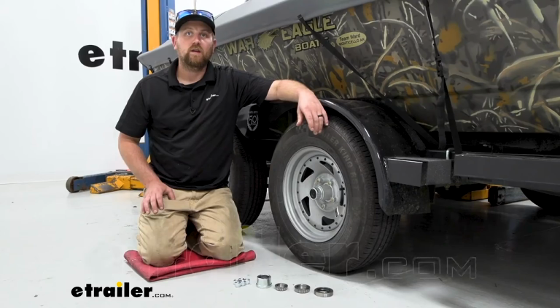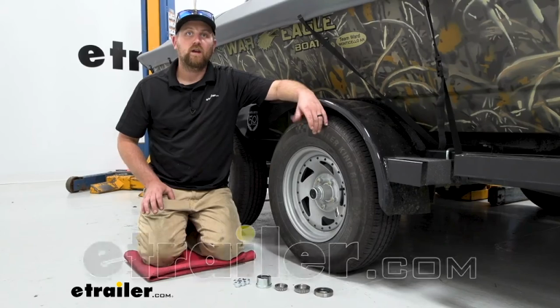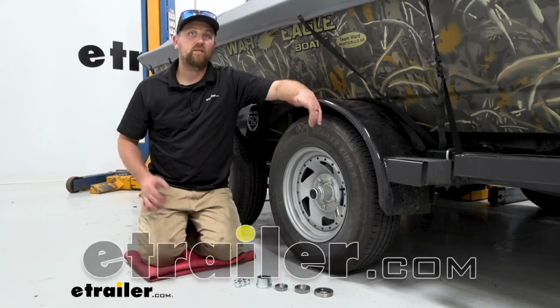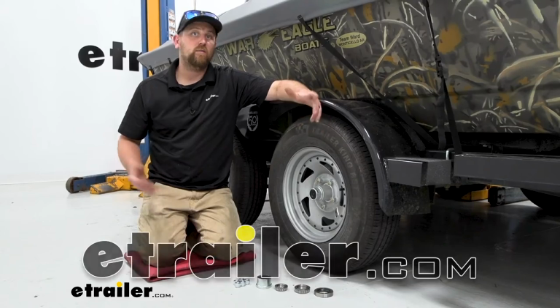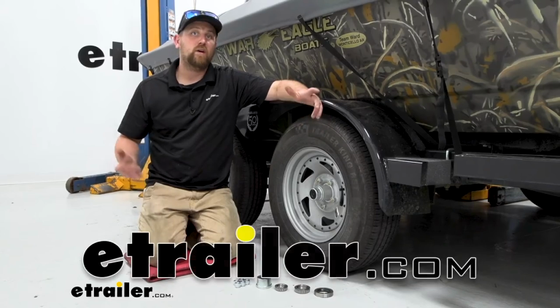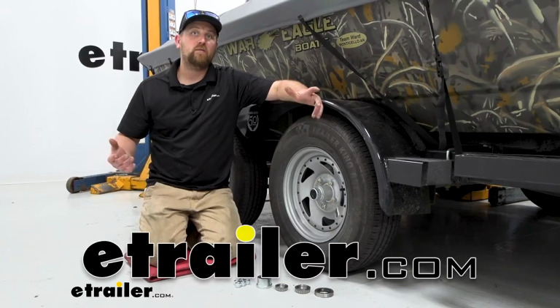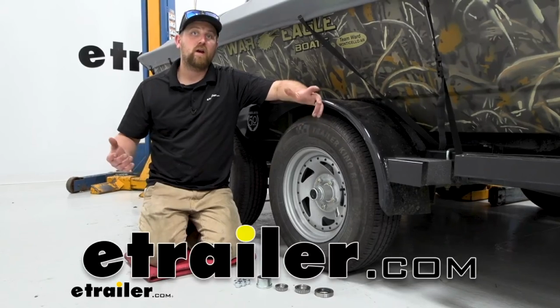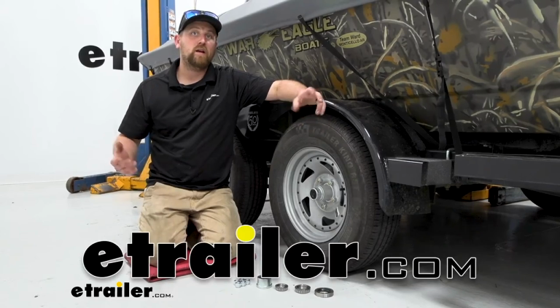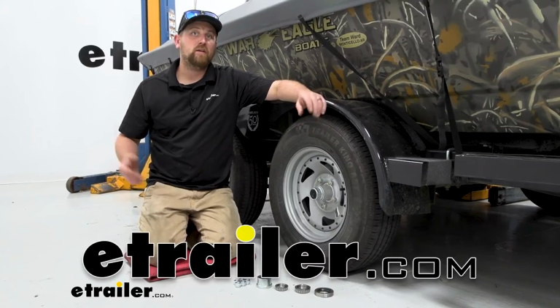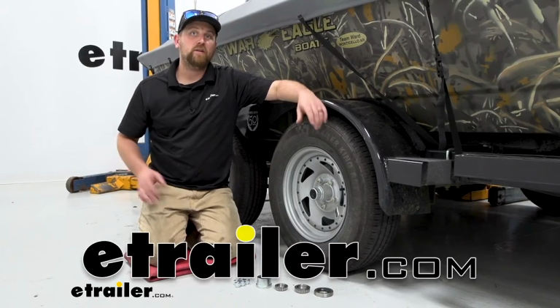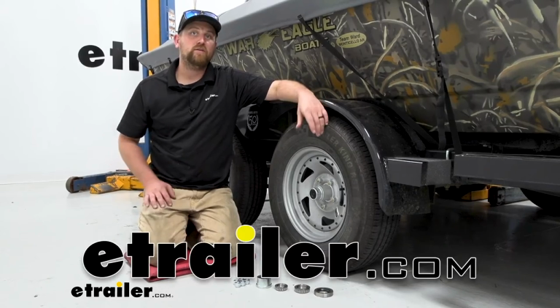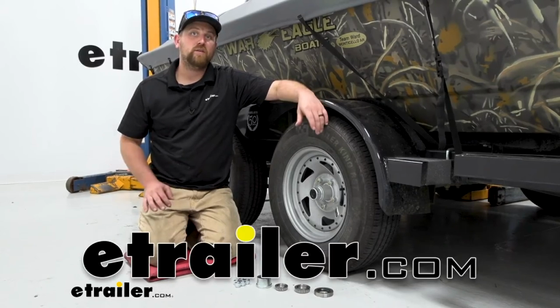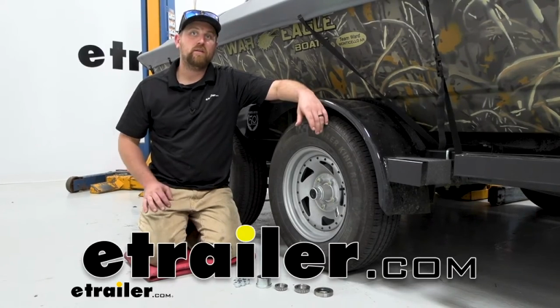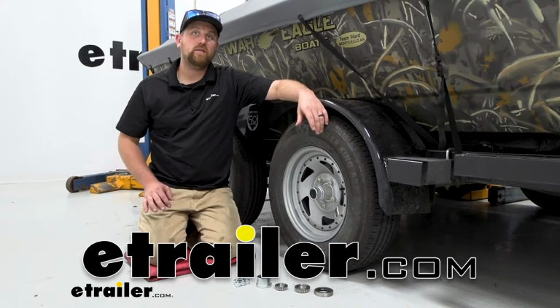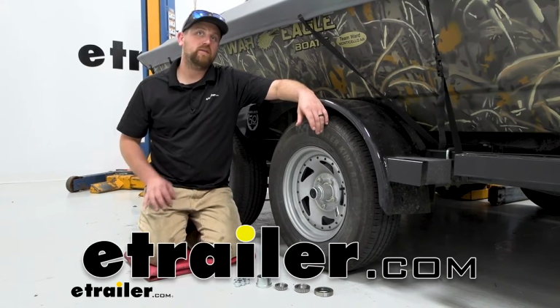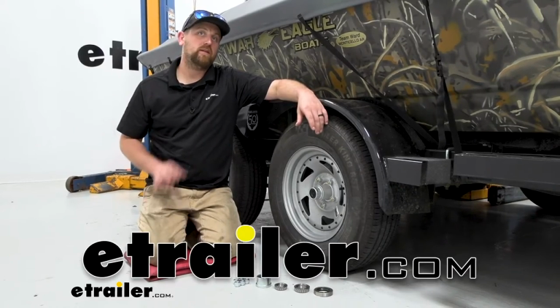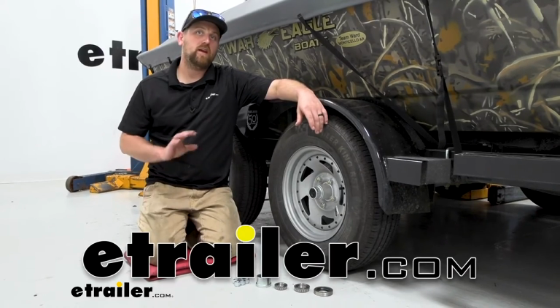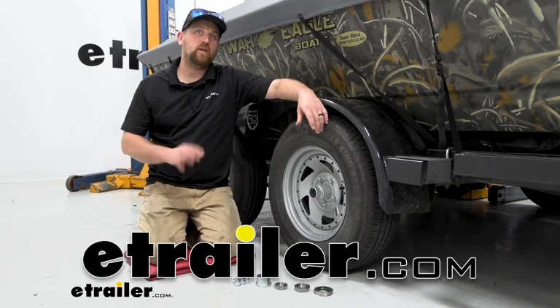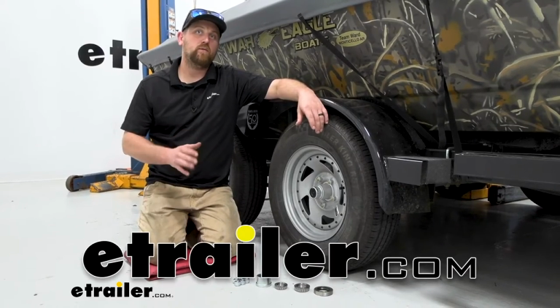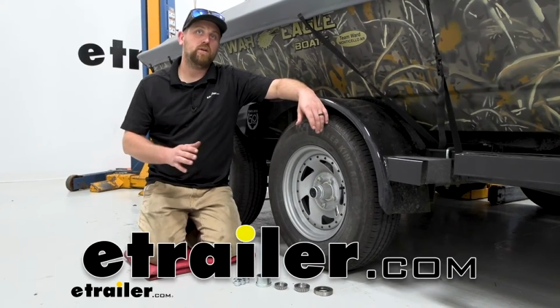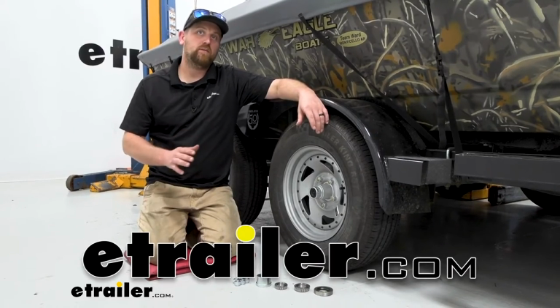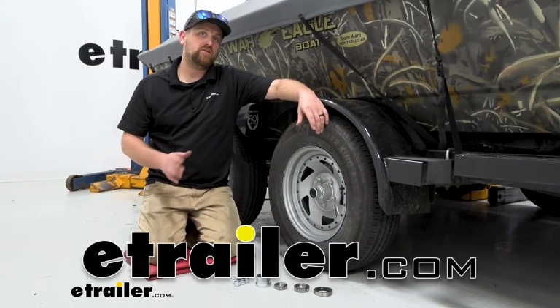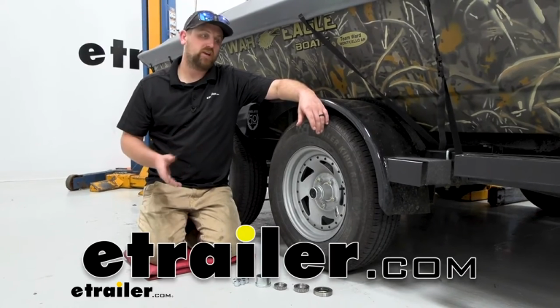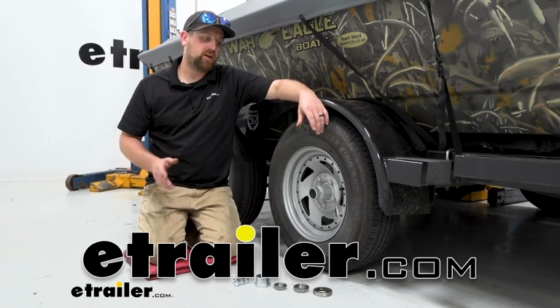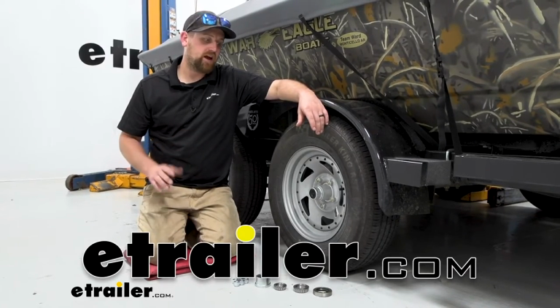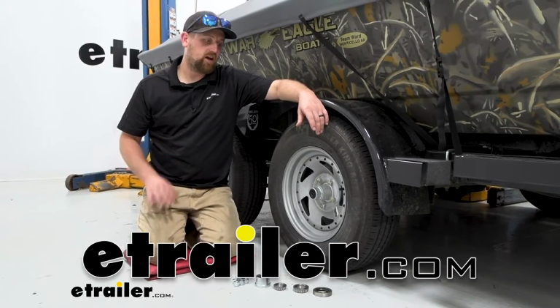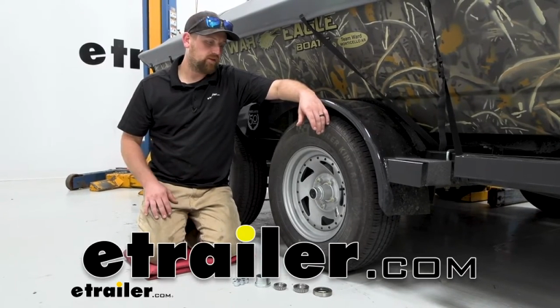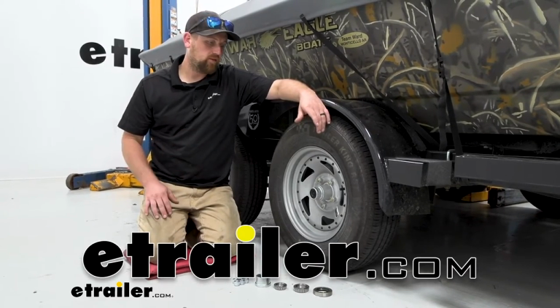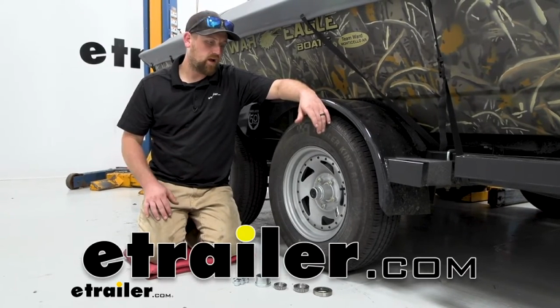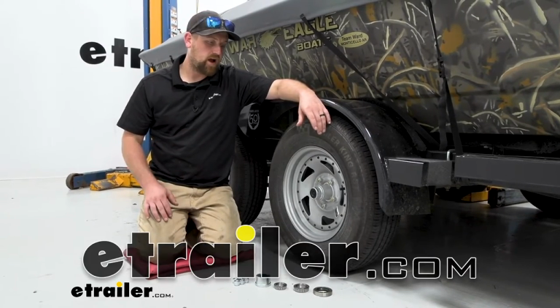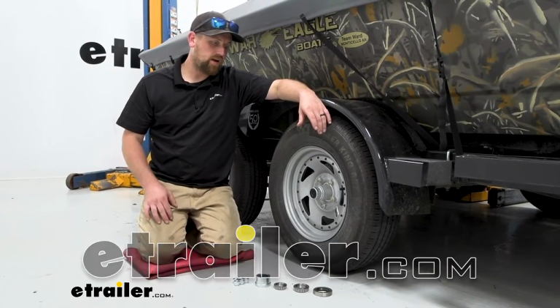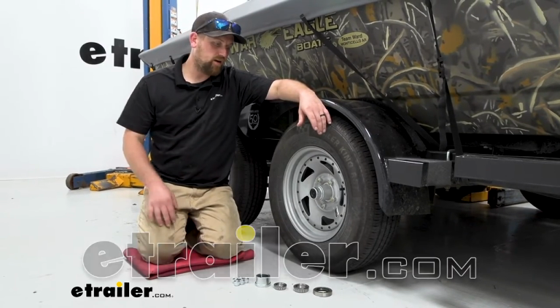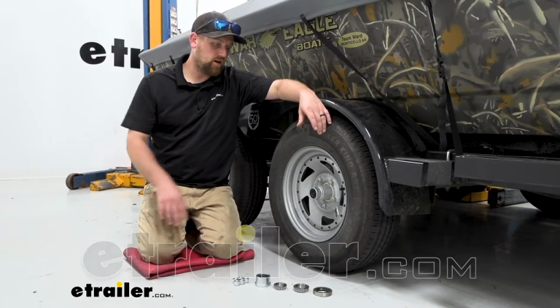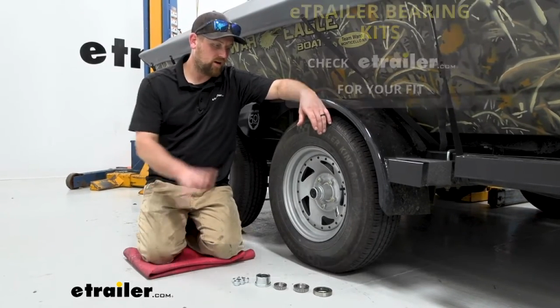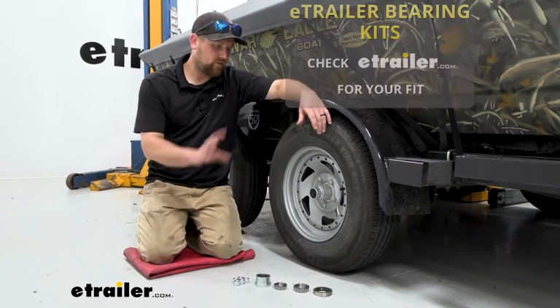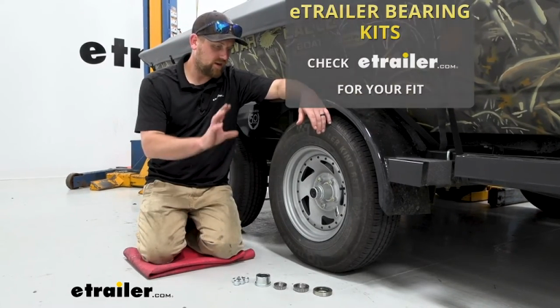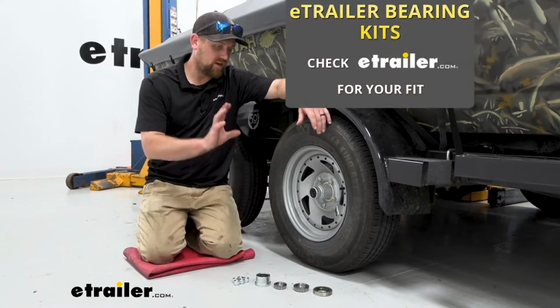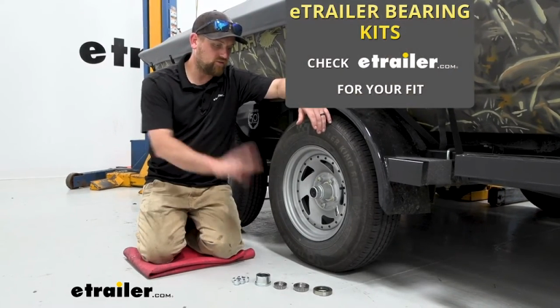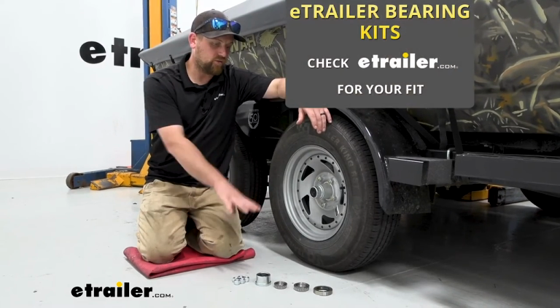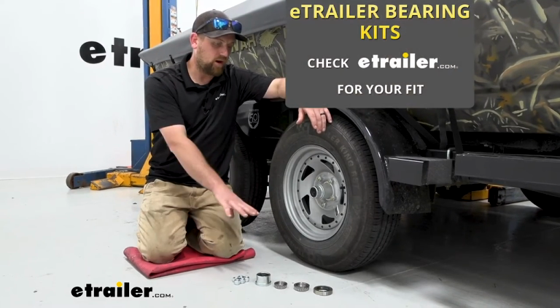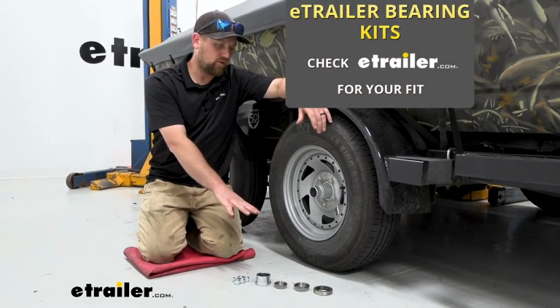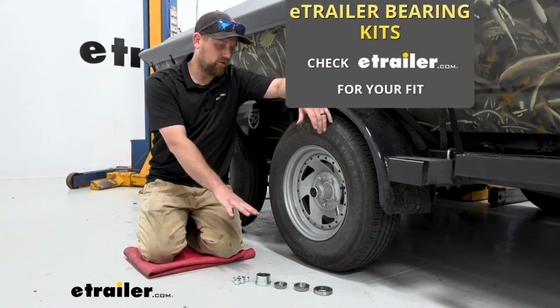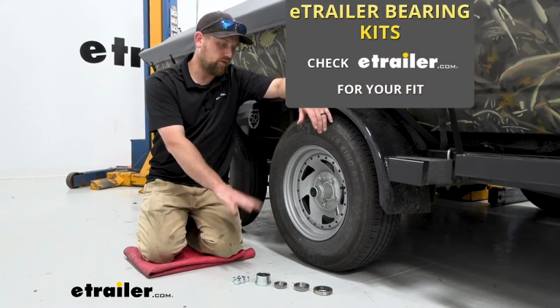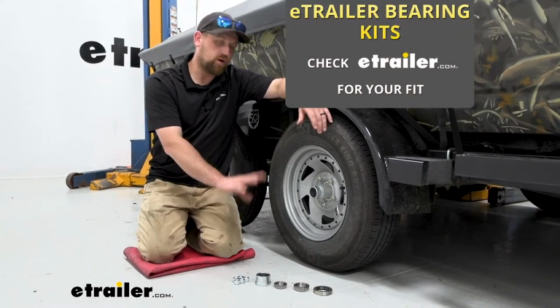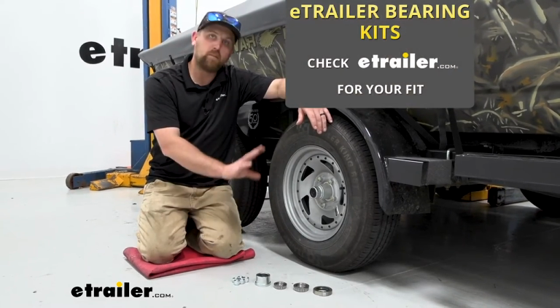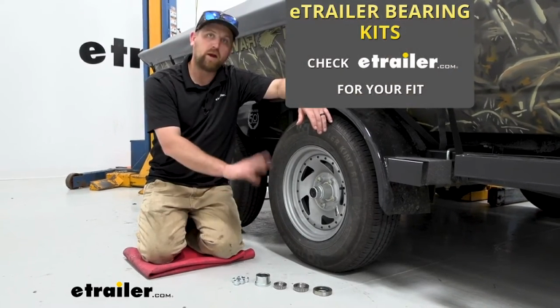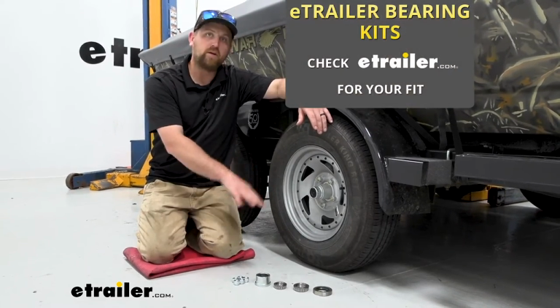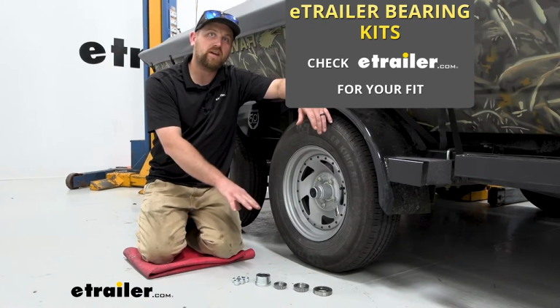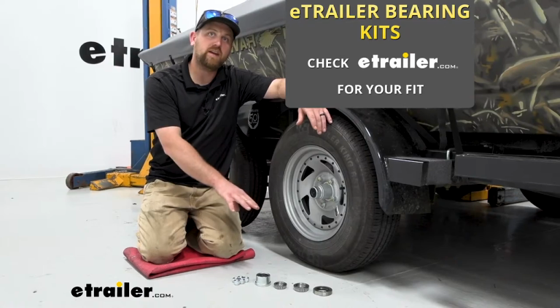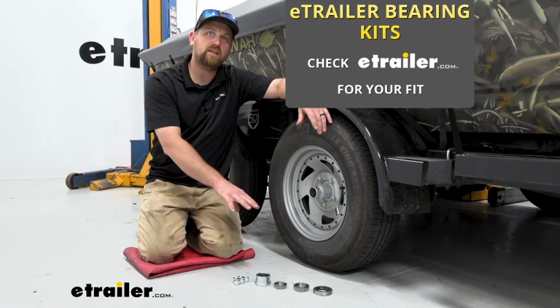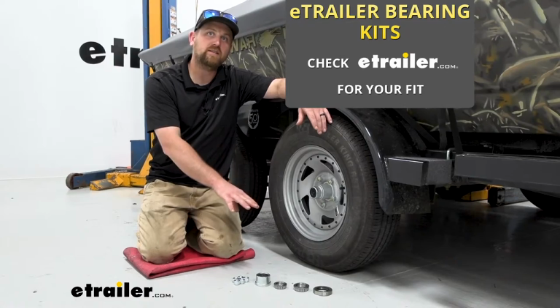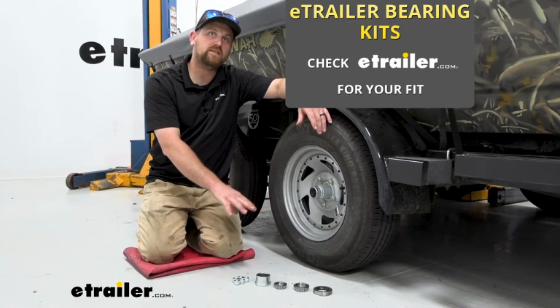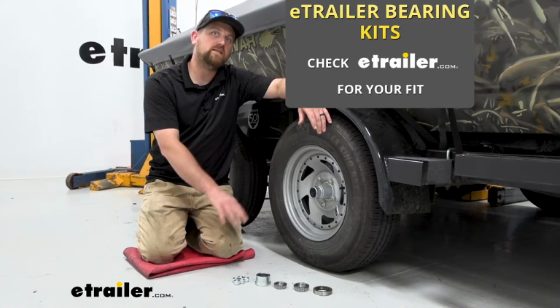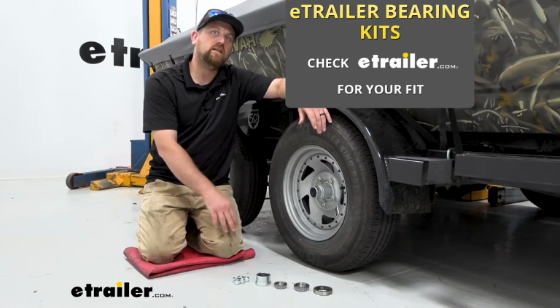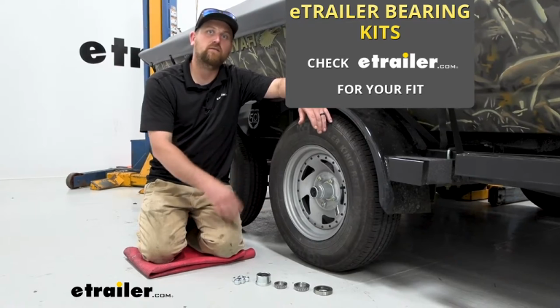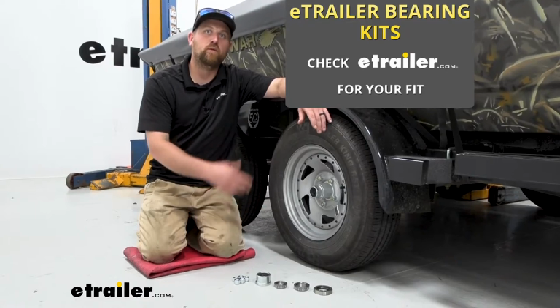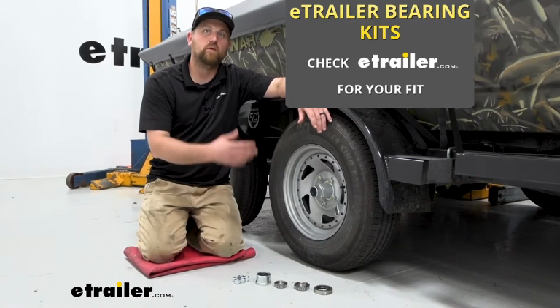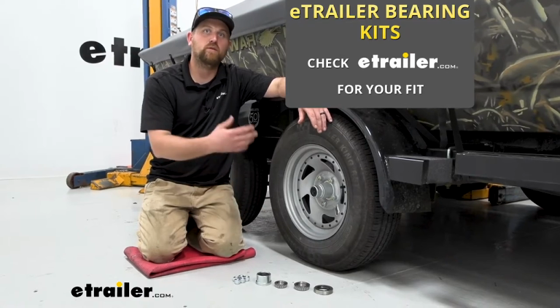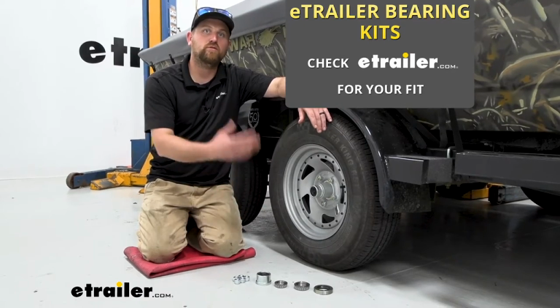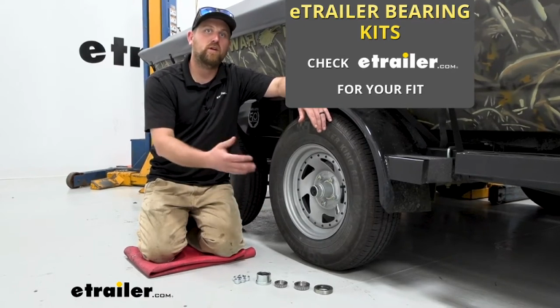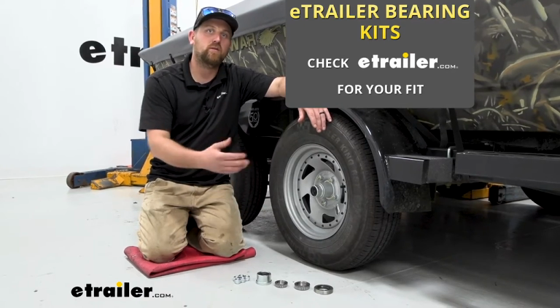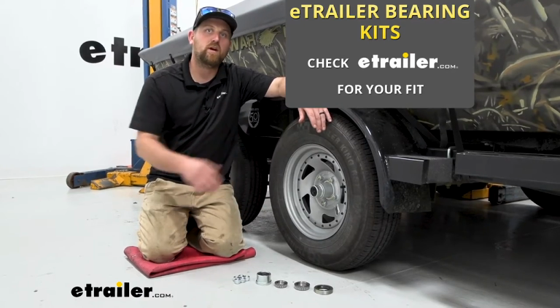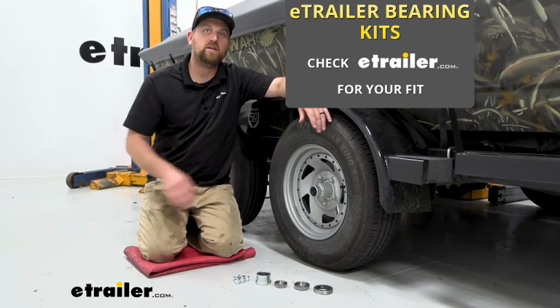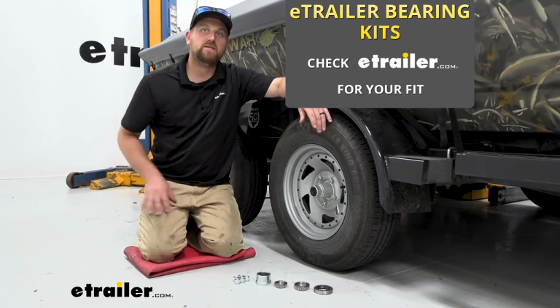Hey everybody, Ryan here at eTrailer. Today we're going to be checking out the line of eTrailer bearing kits for trailer brakes.